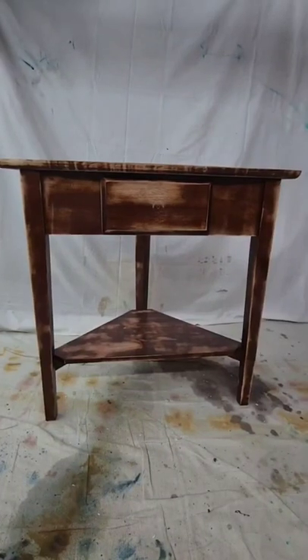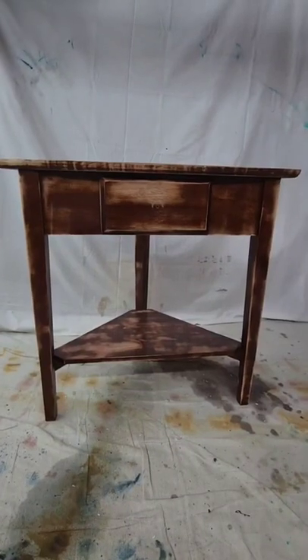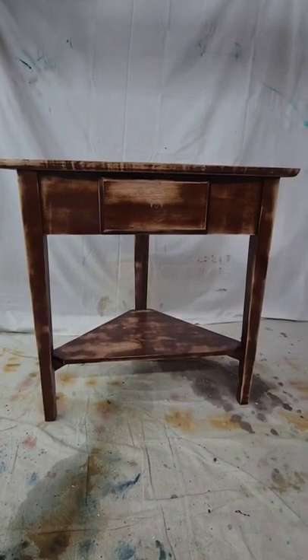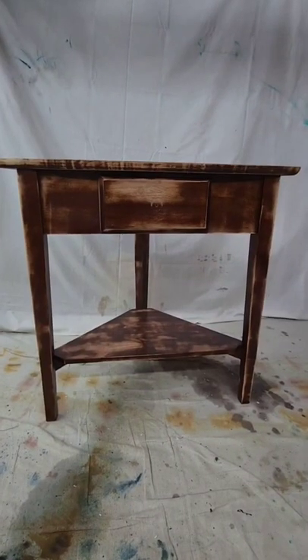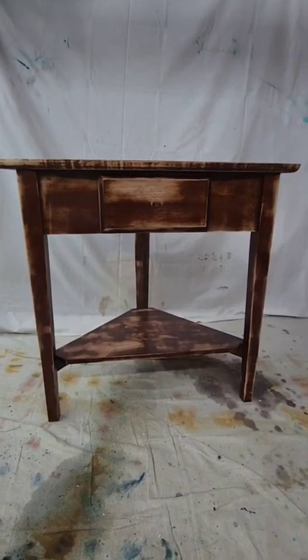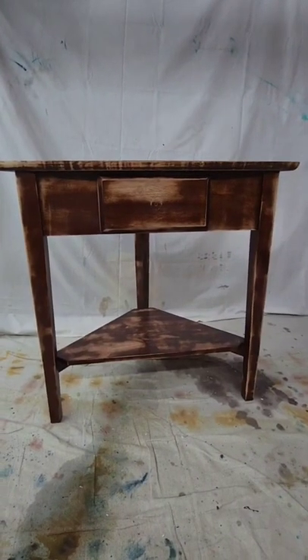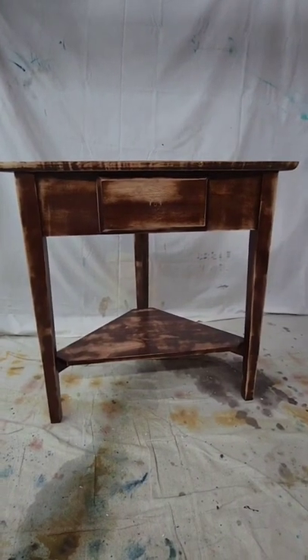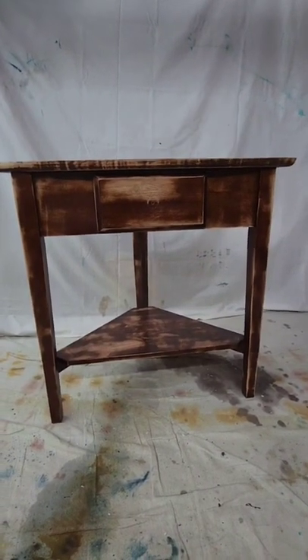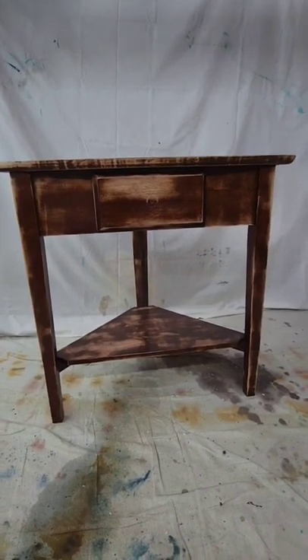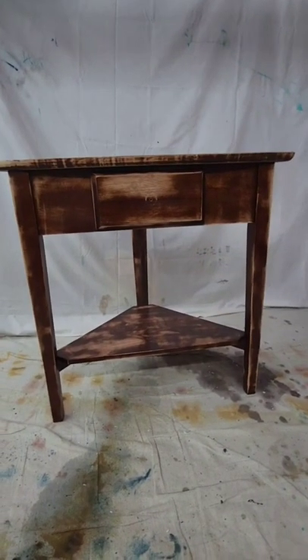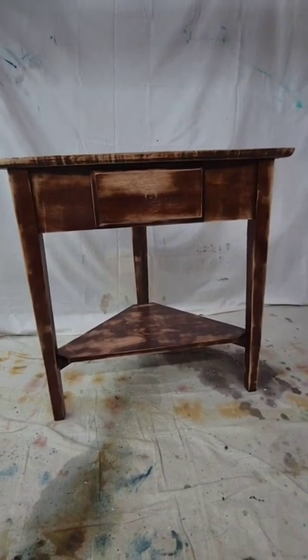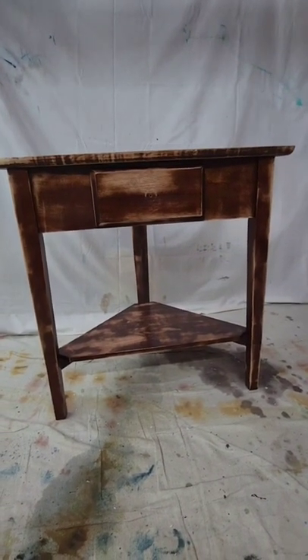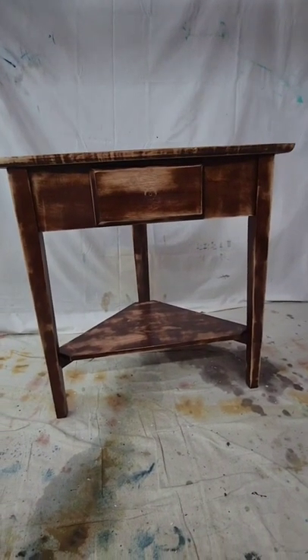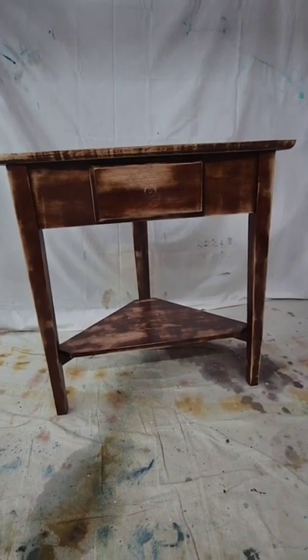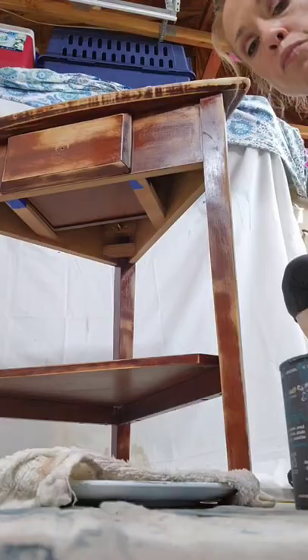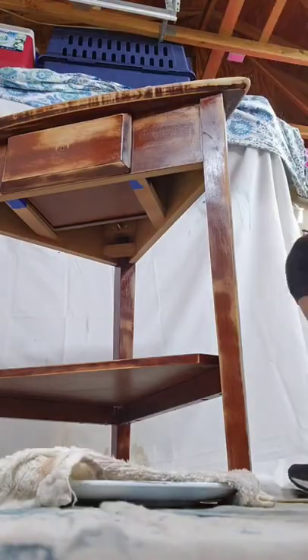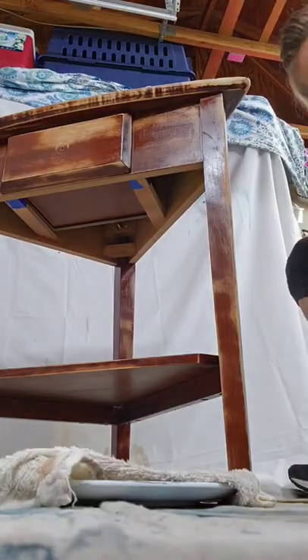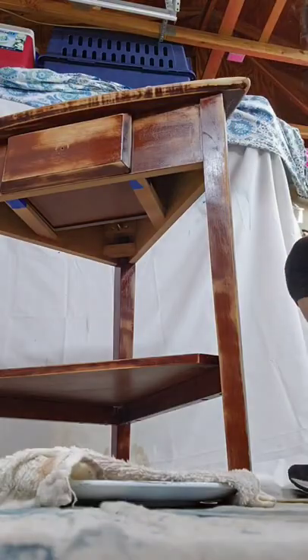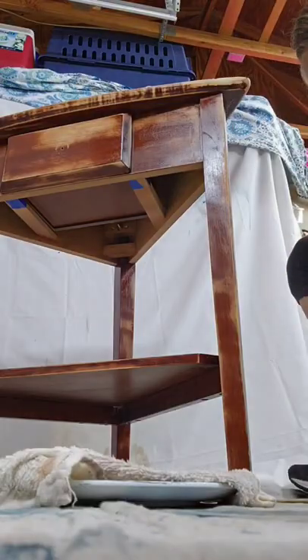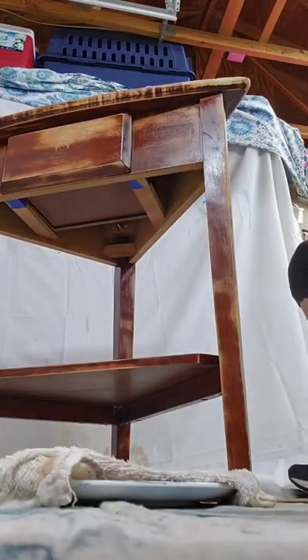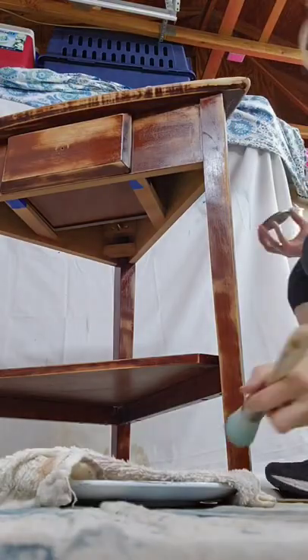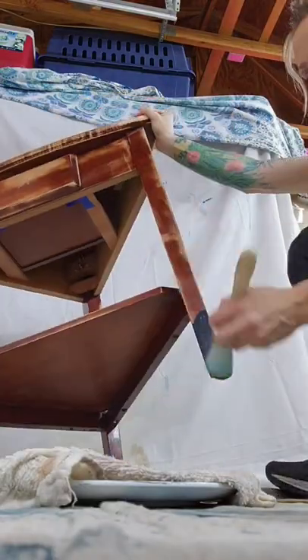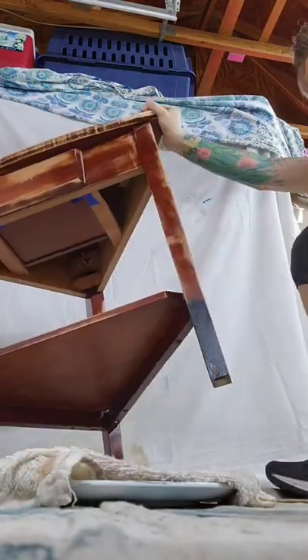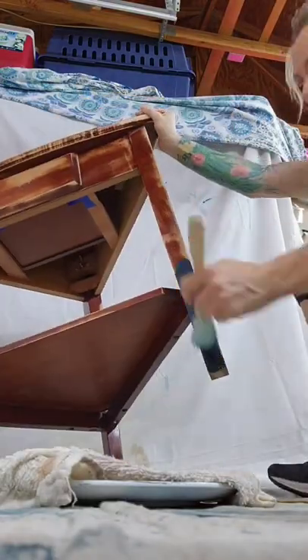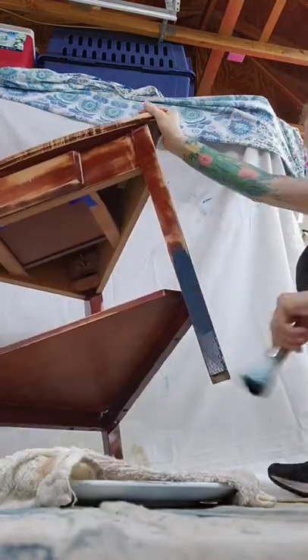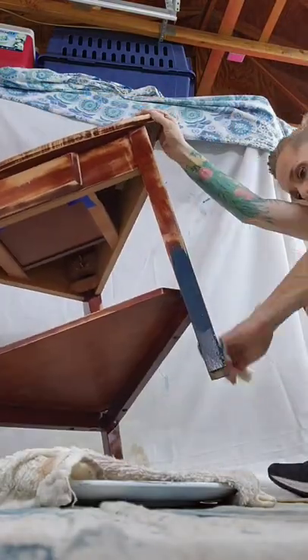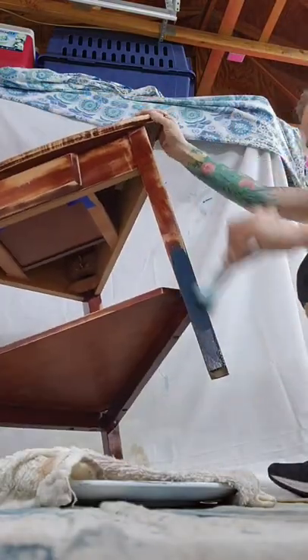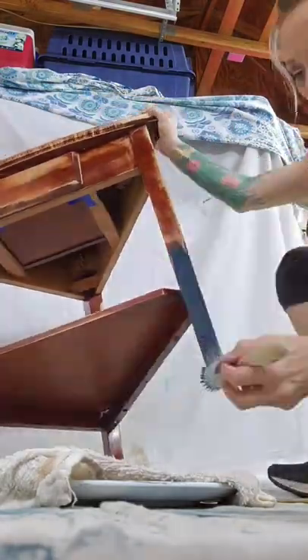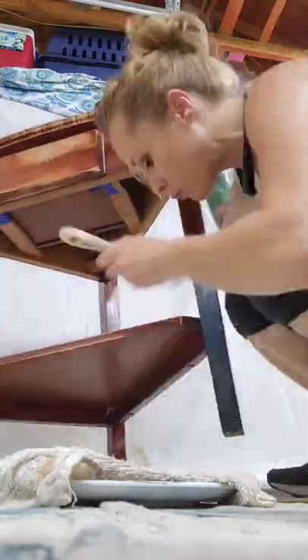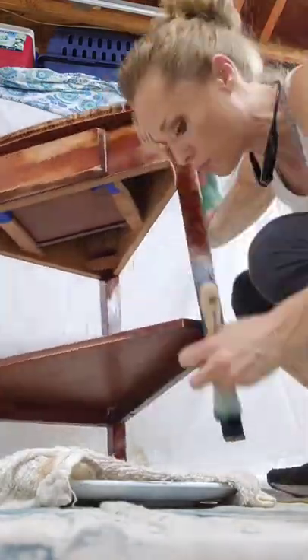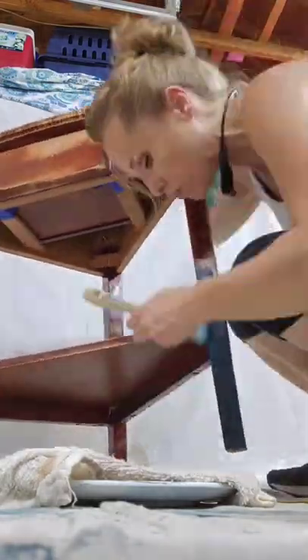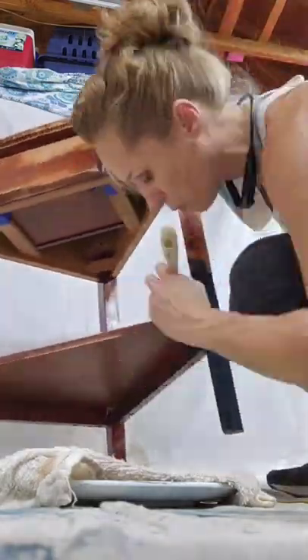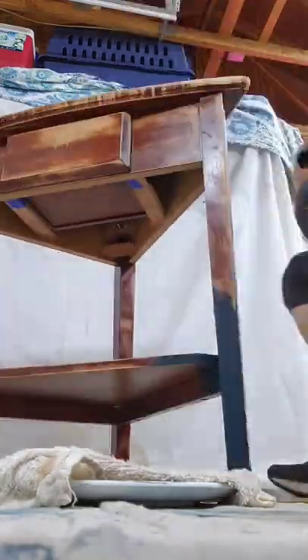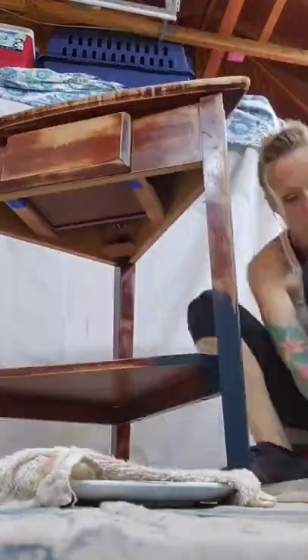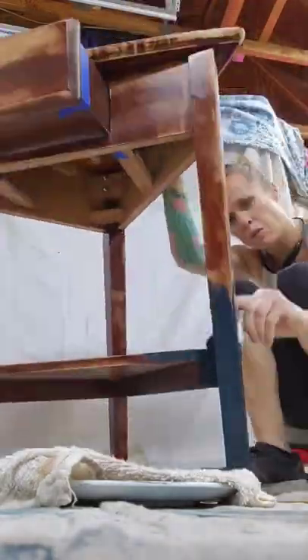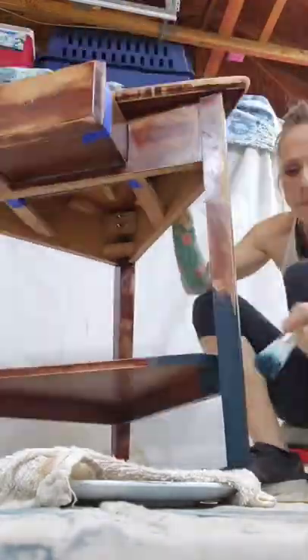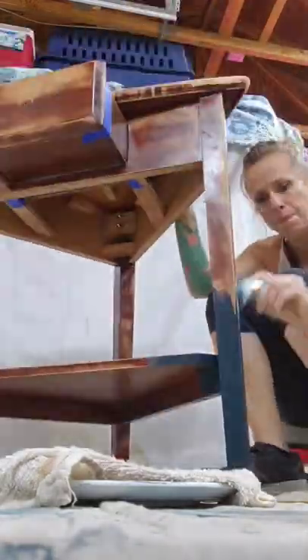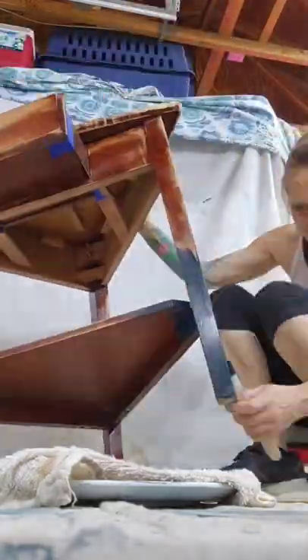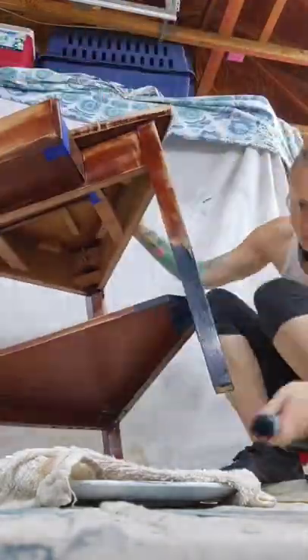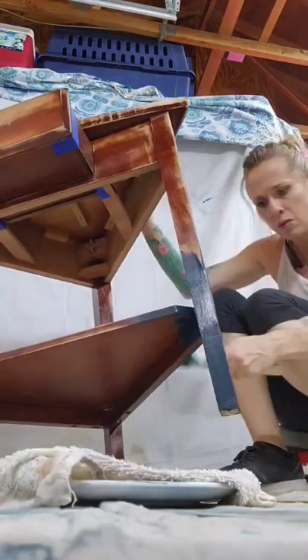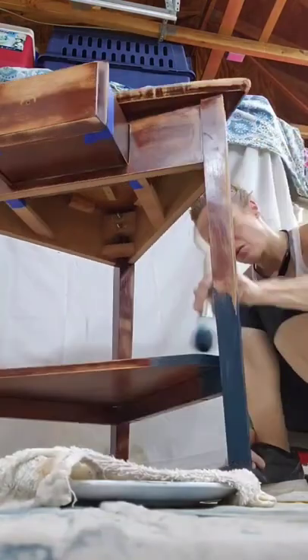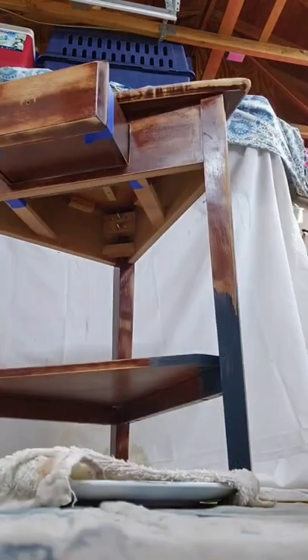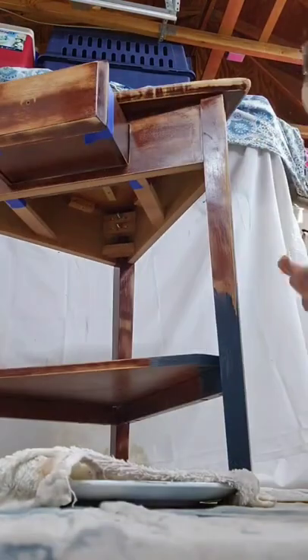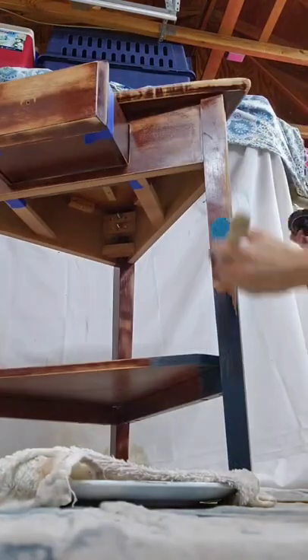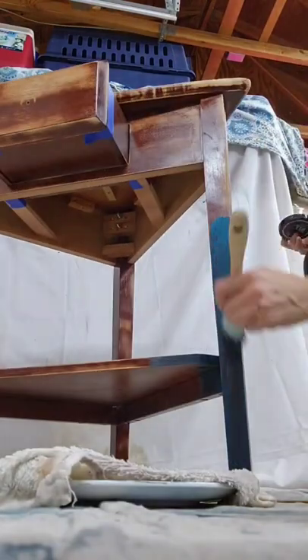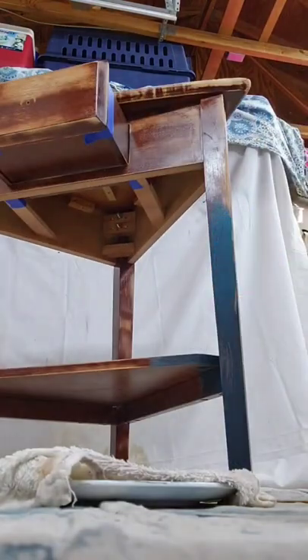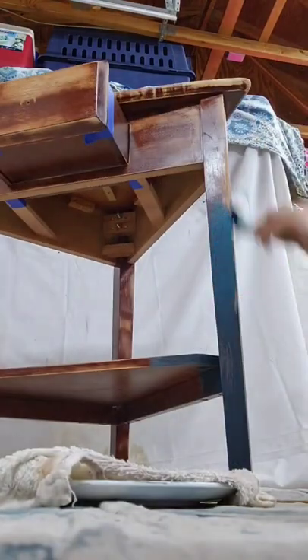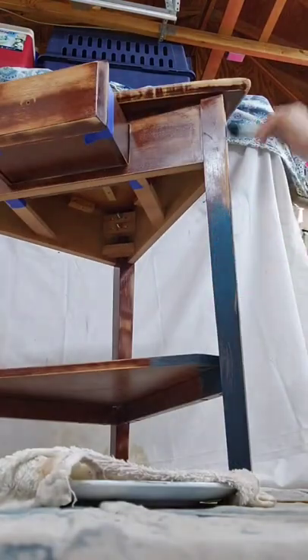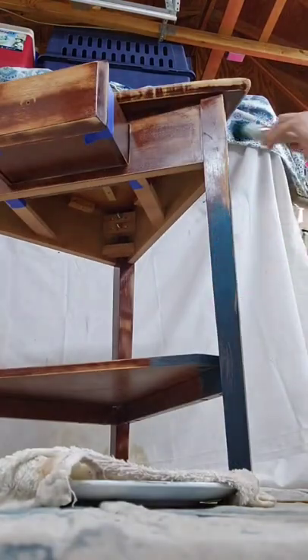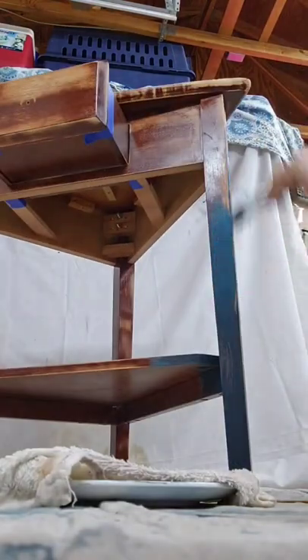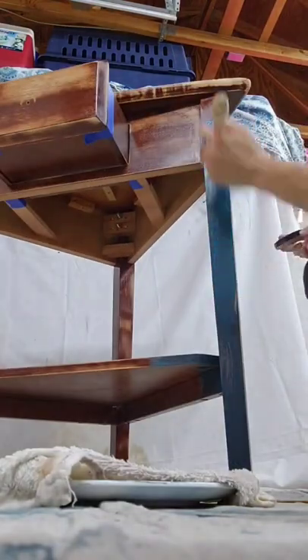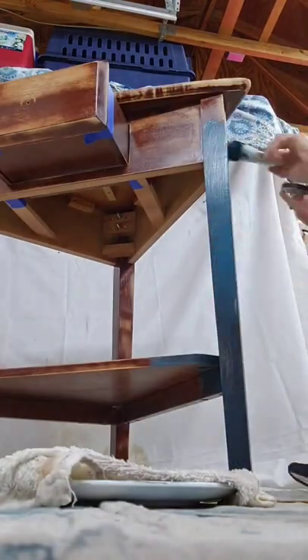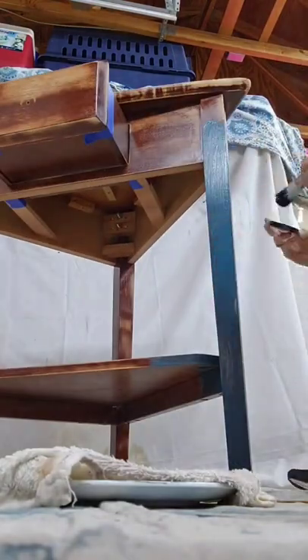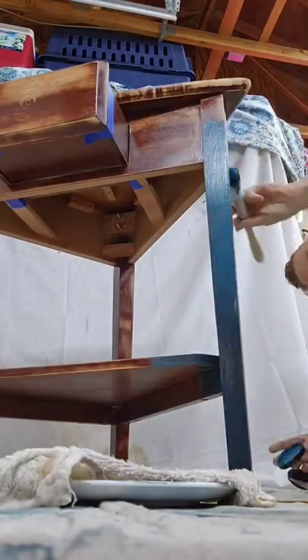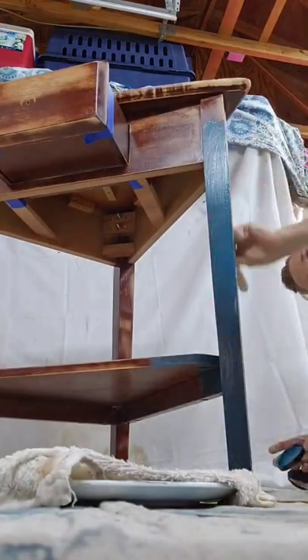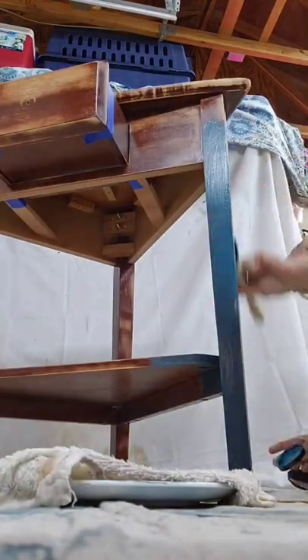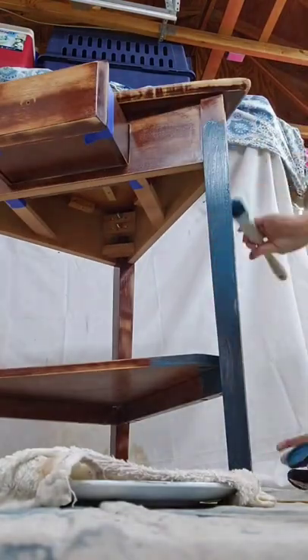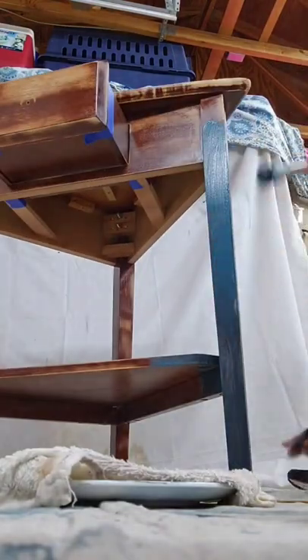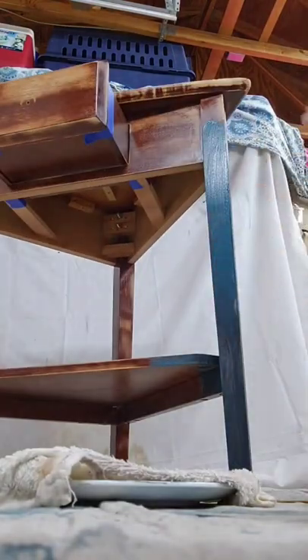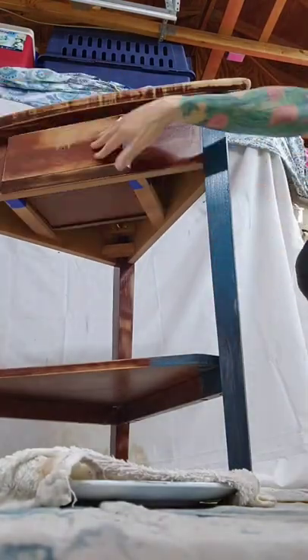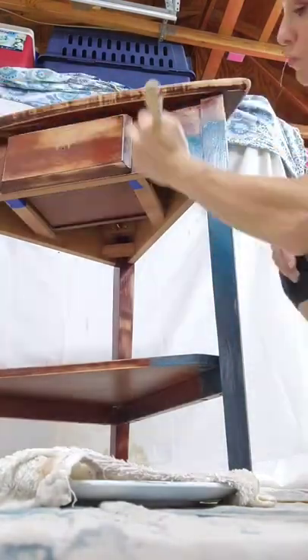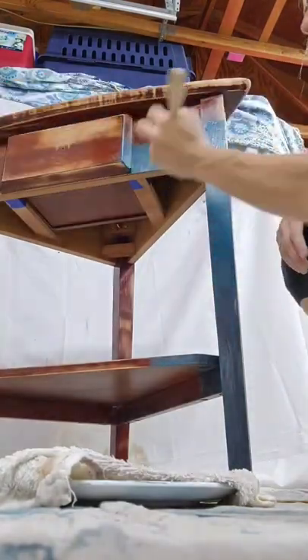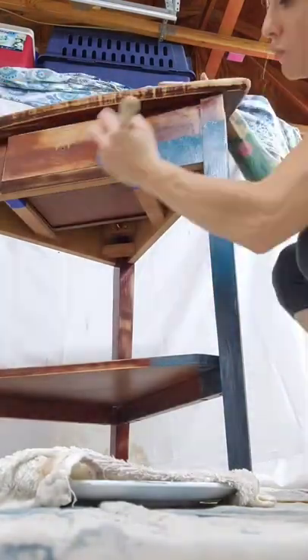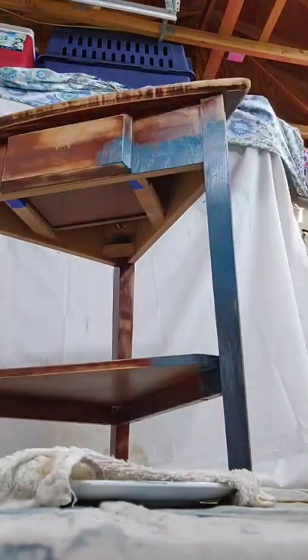I recently painted a big dresser for my client. She has other furniture in her bedroom that she wants me to paint to match it, so first I got started on this side table.